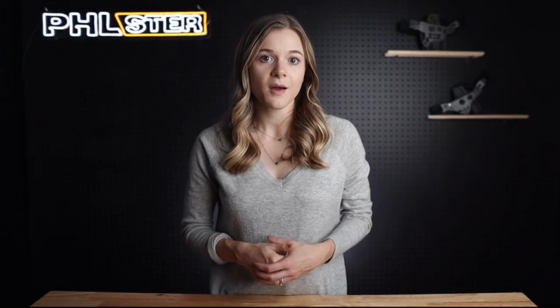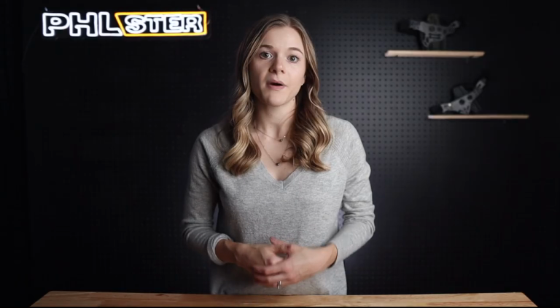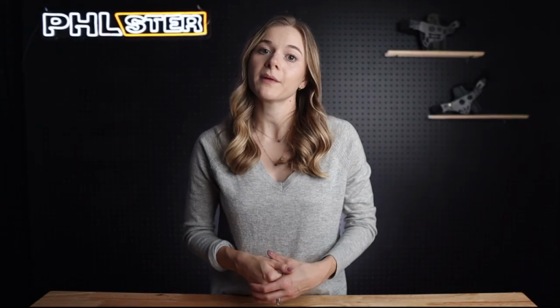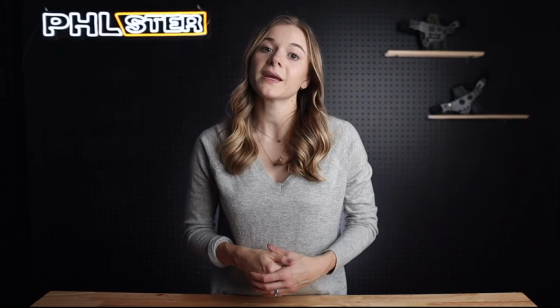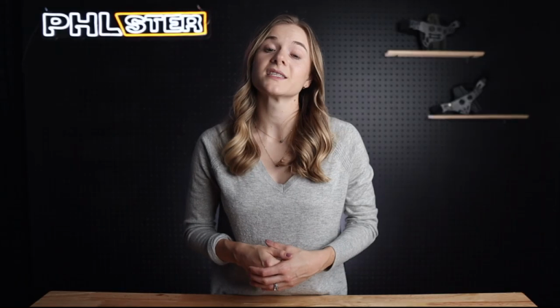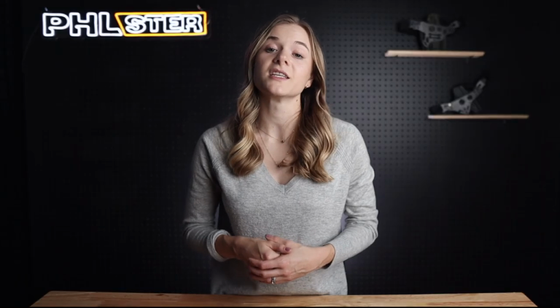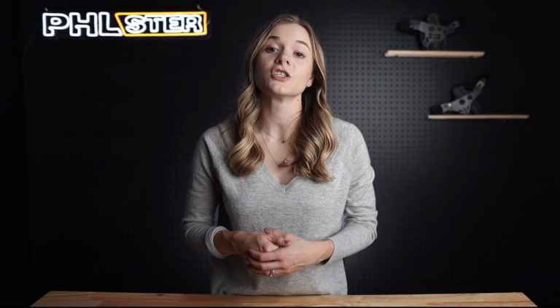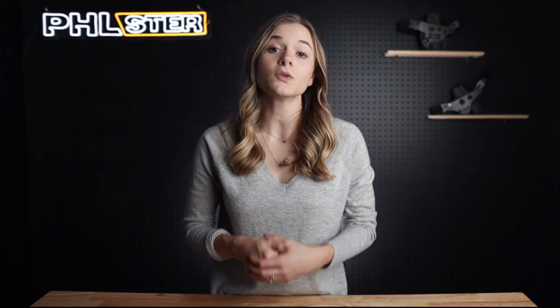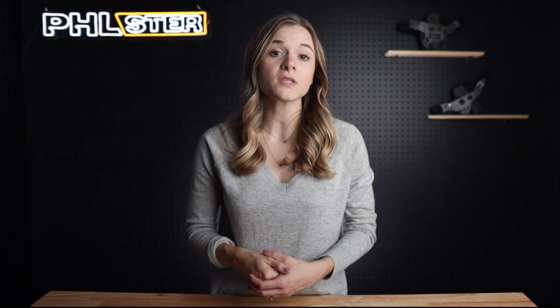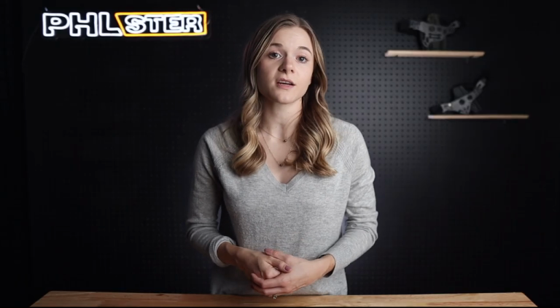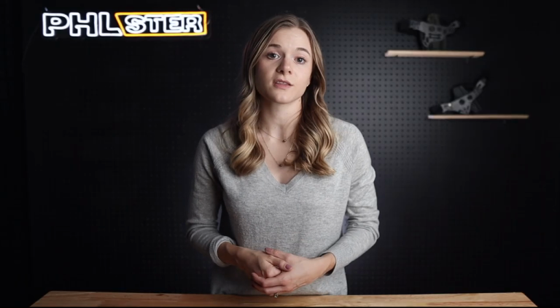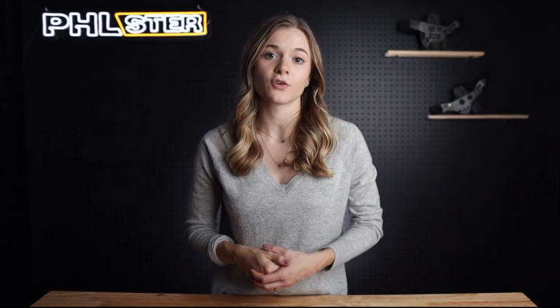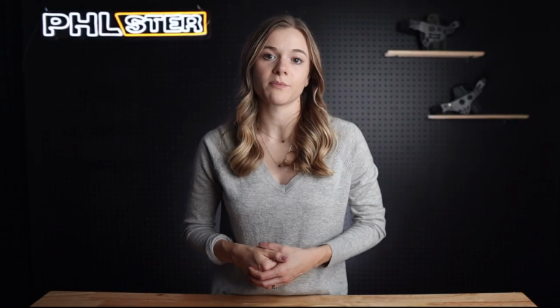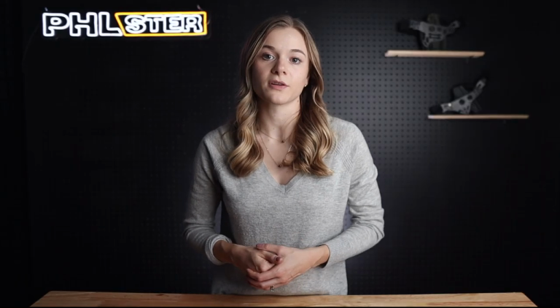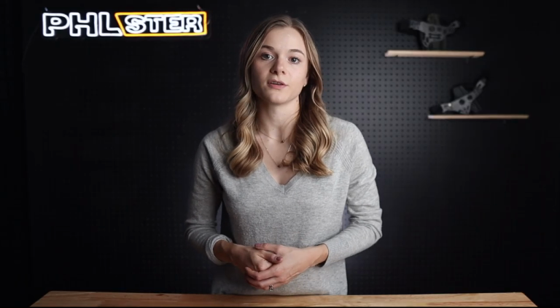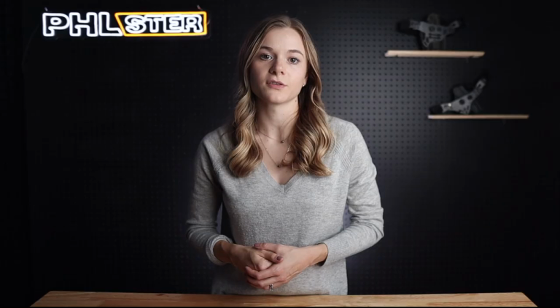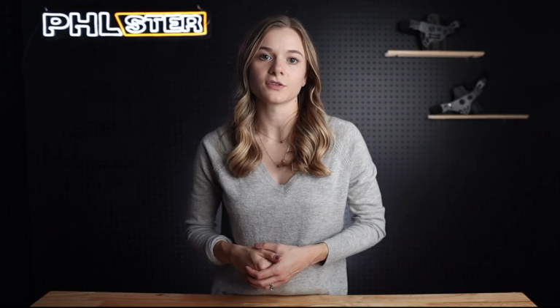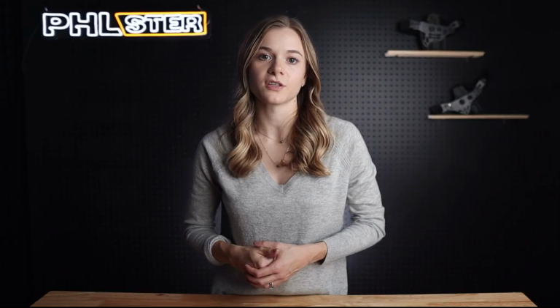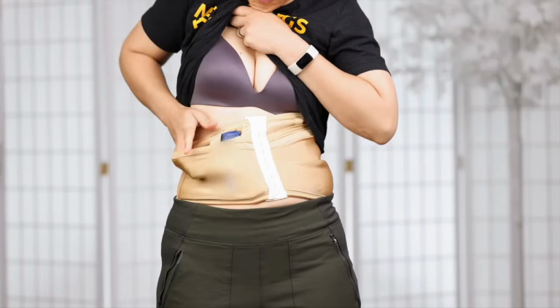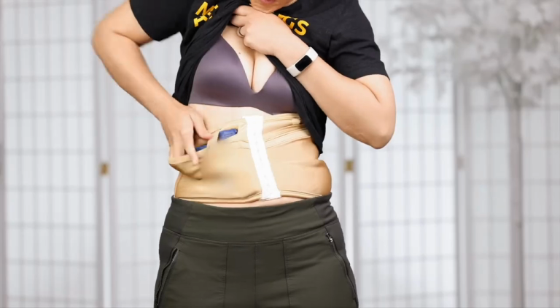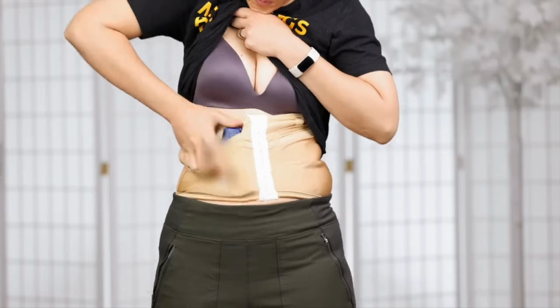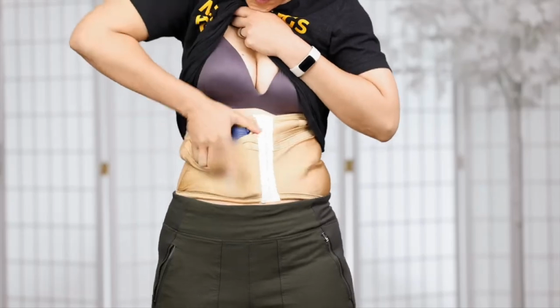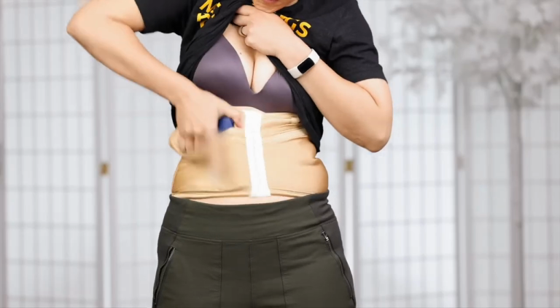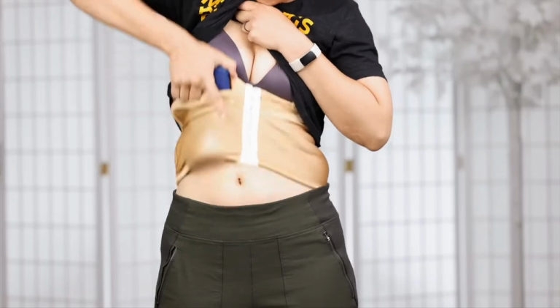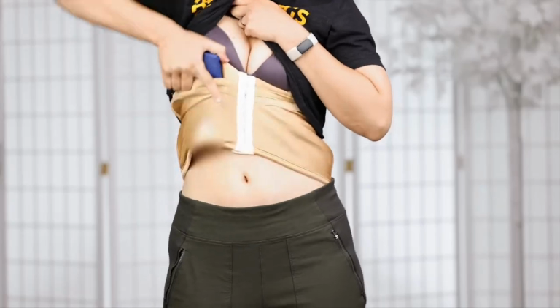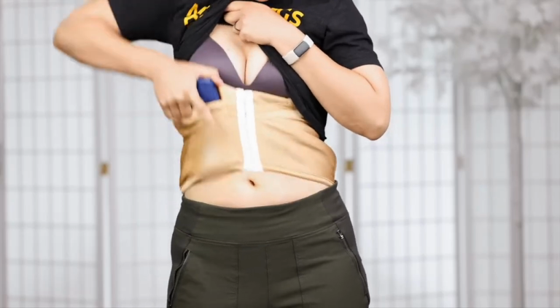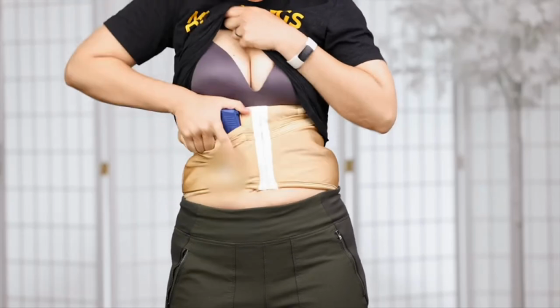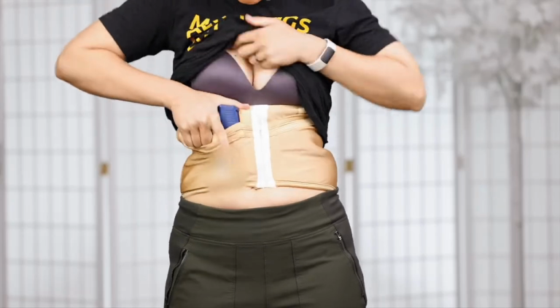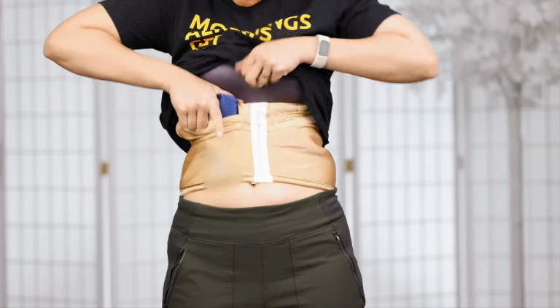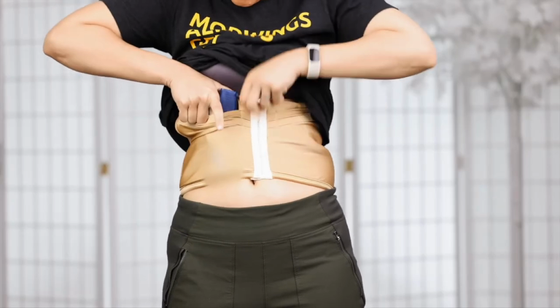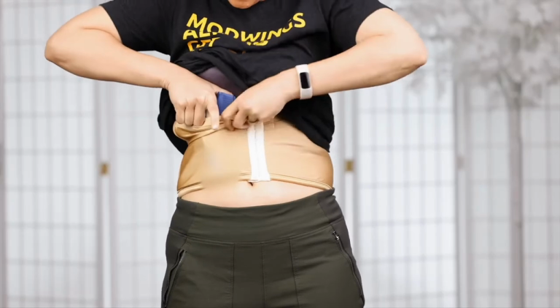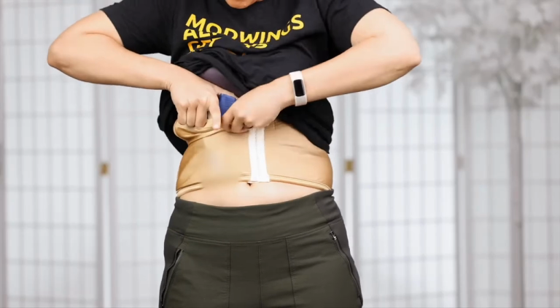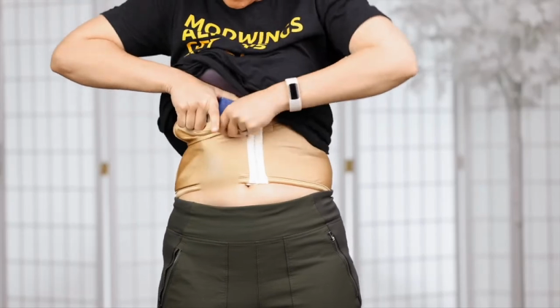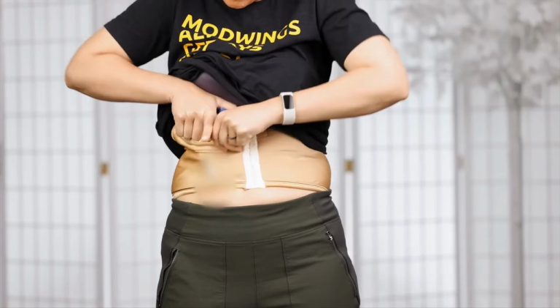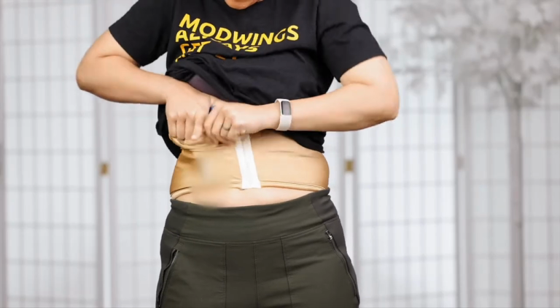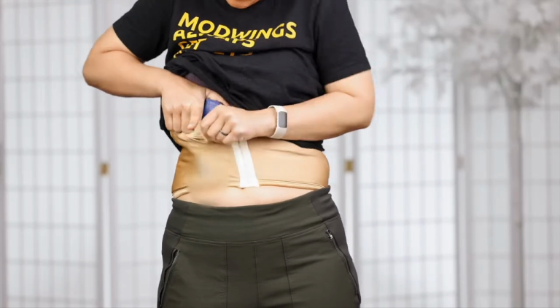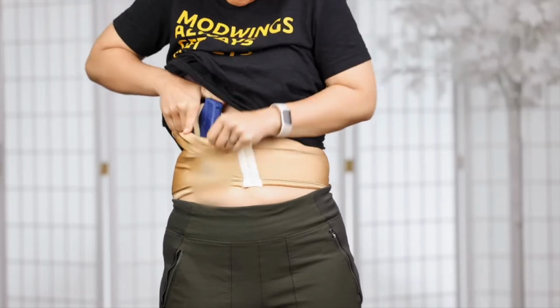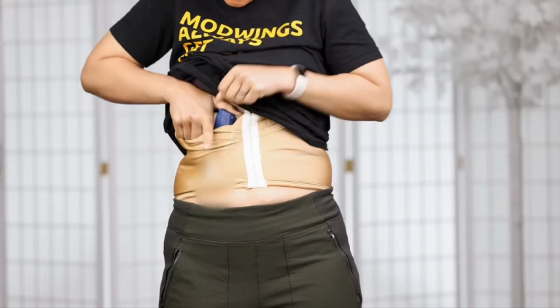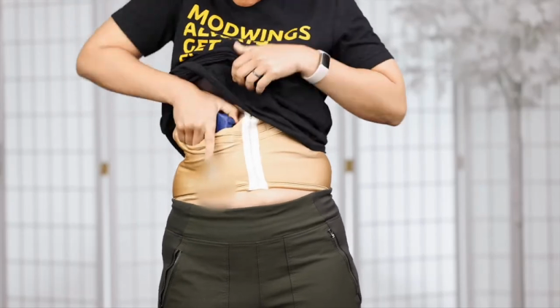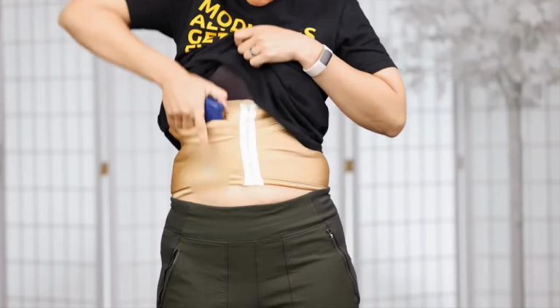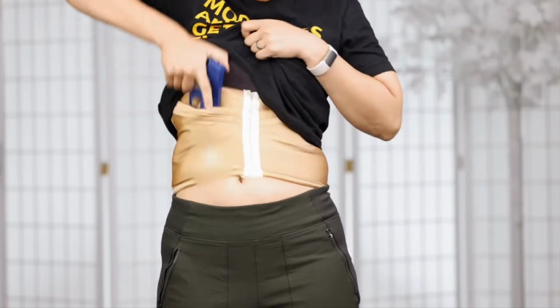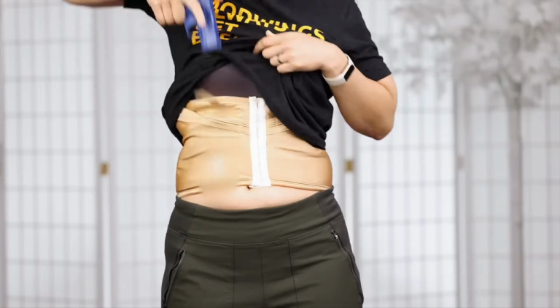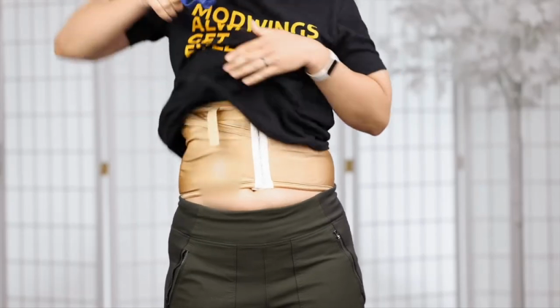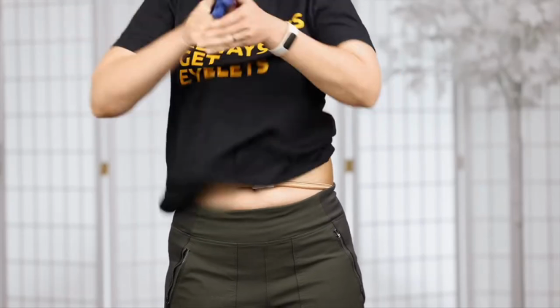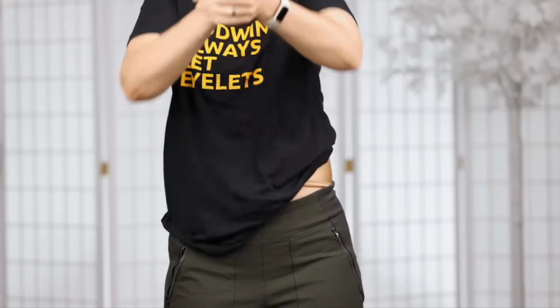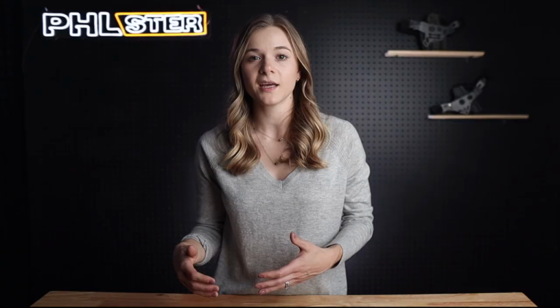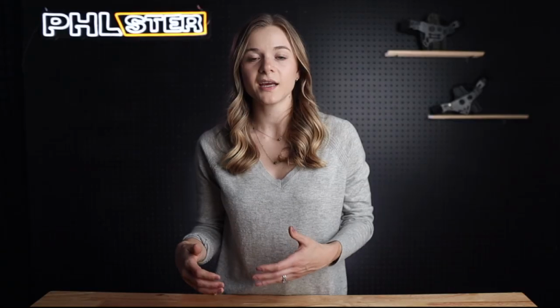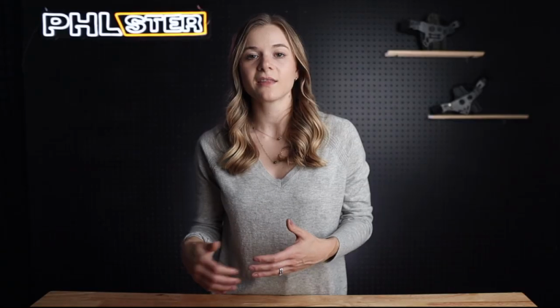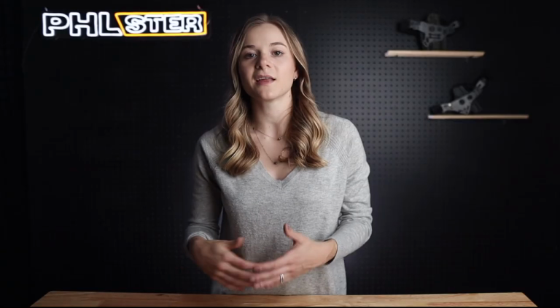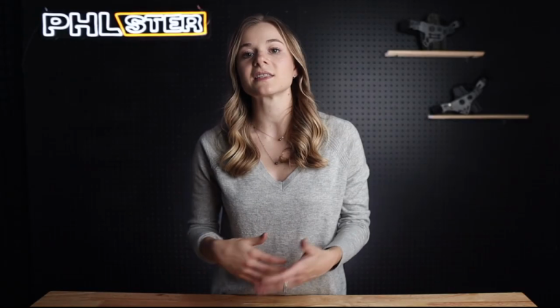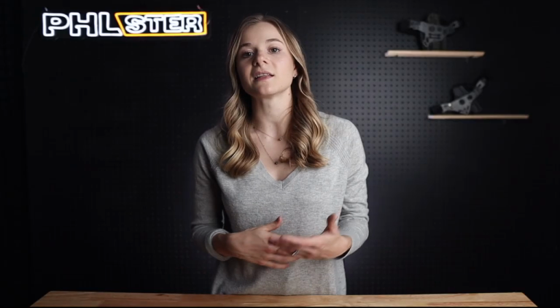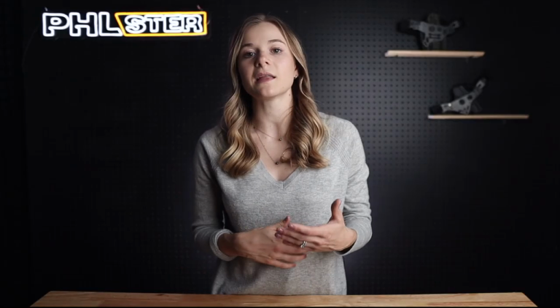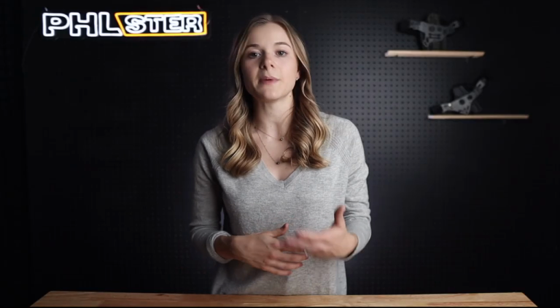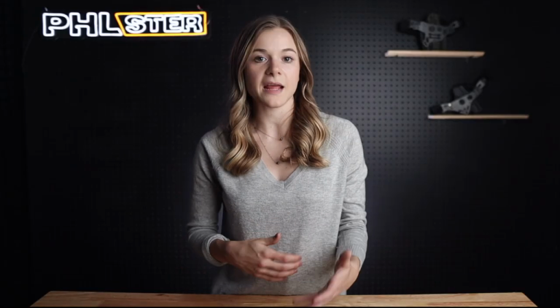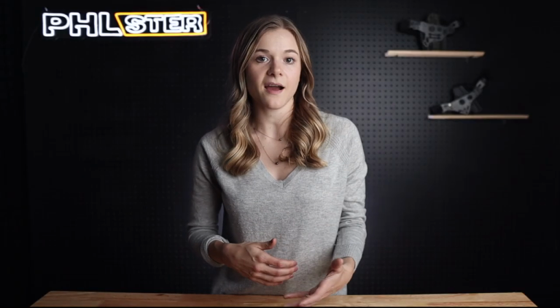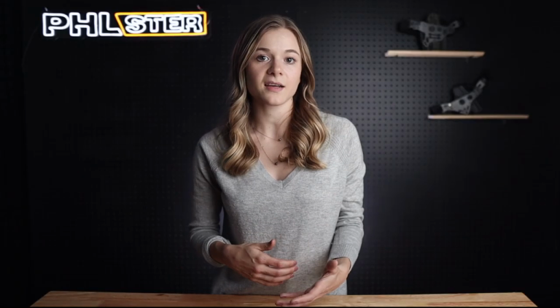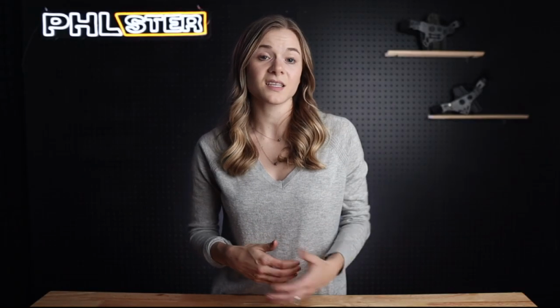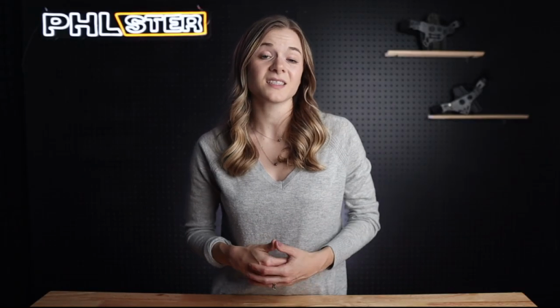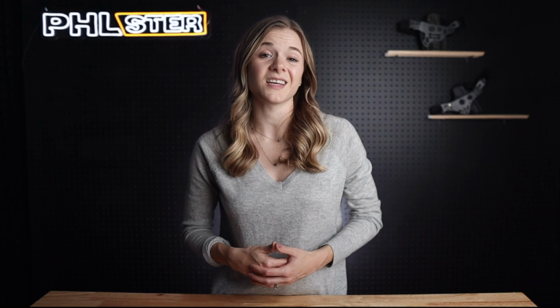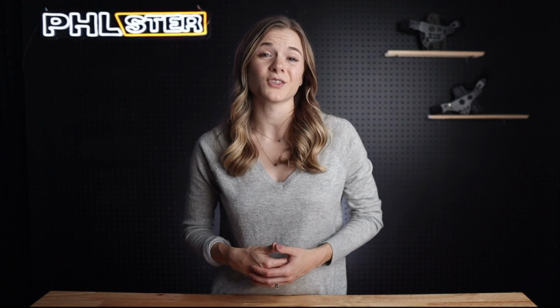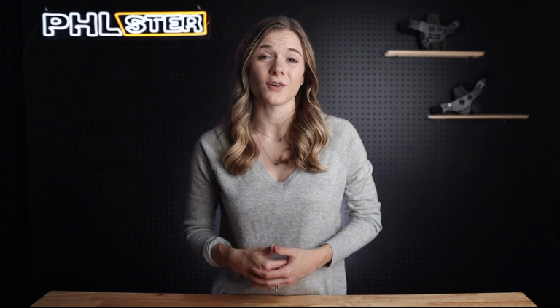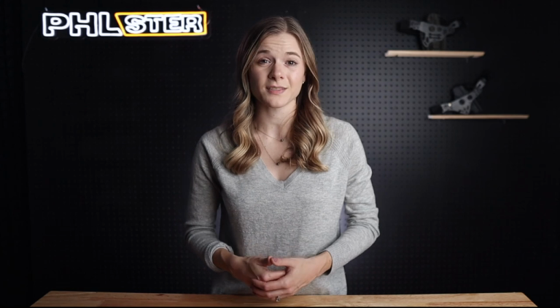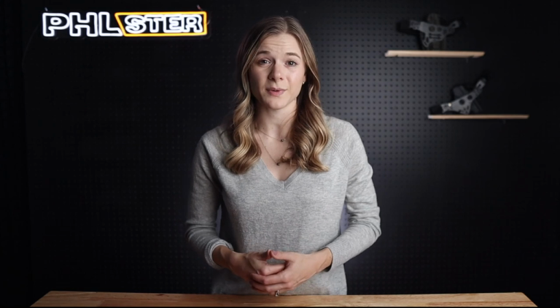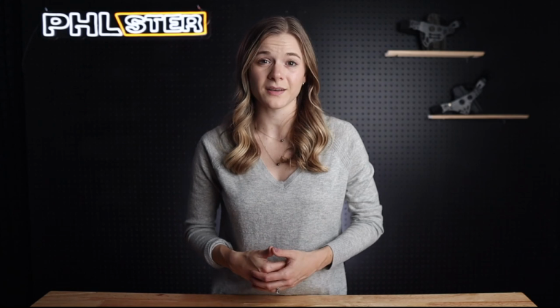Belly bands that do tuck the grip in closer to the body often do so by burying the grip inside of a pocket, thus limiting access and draw speed.